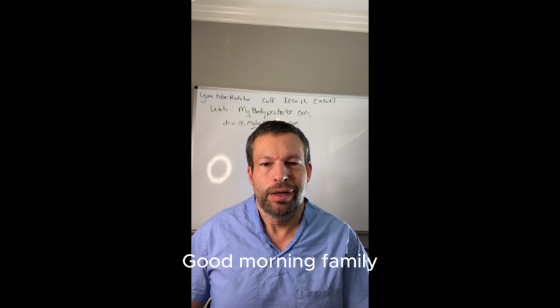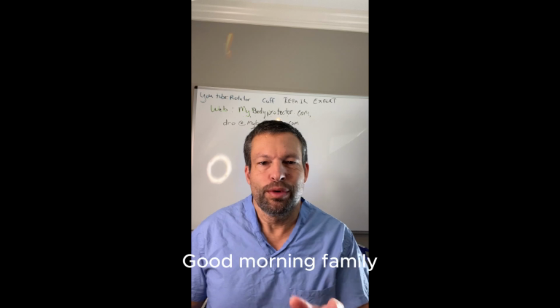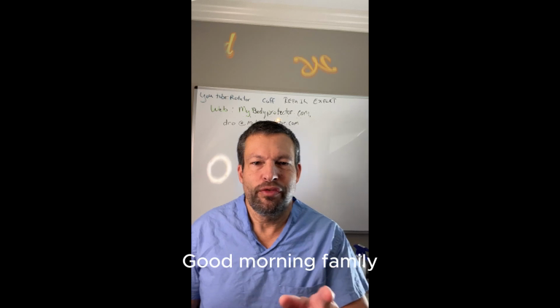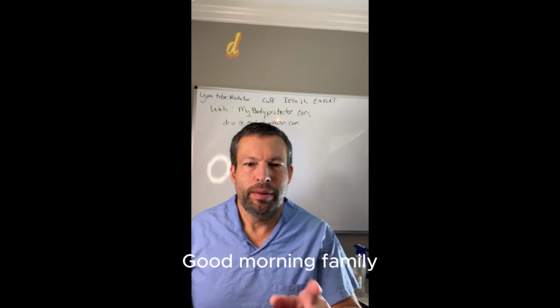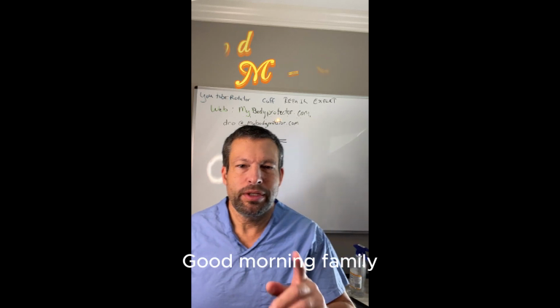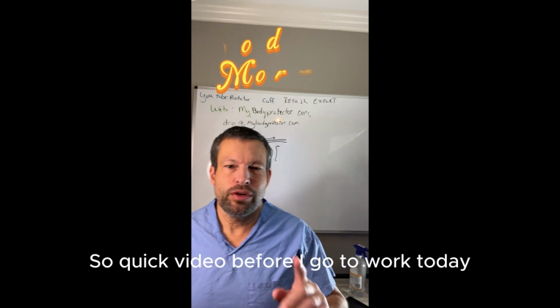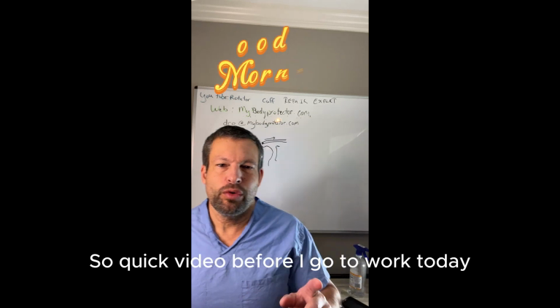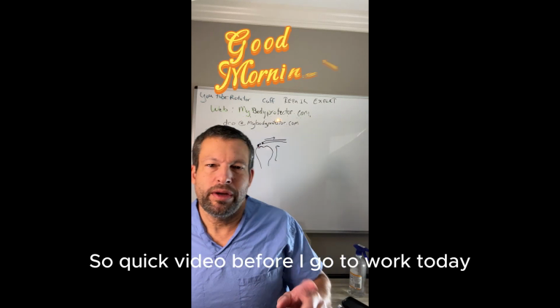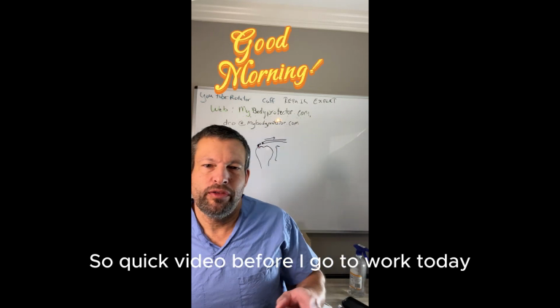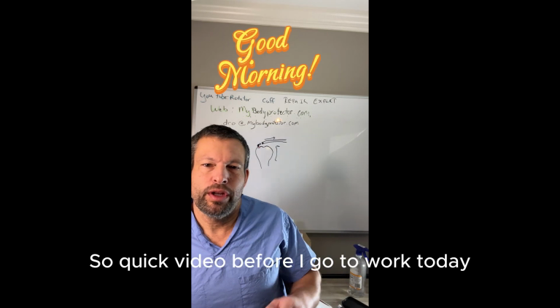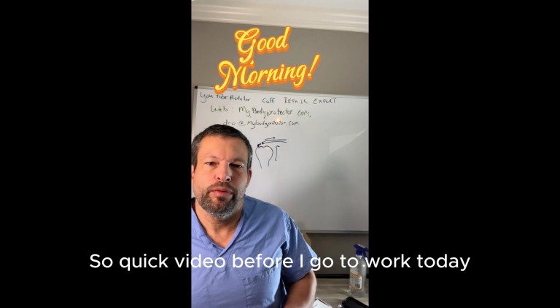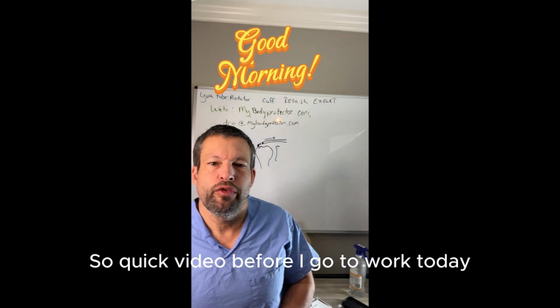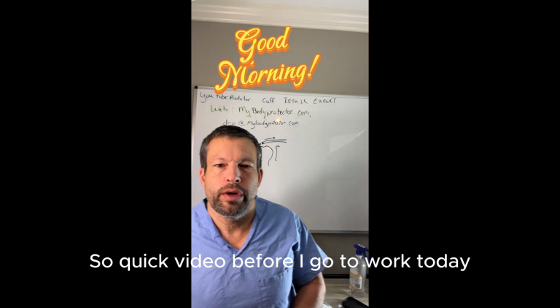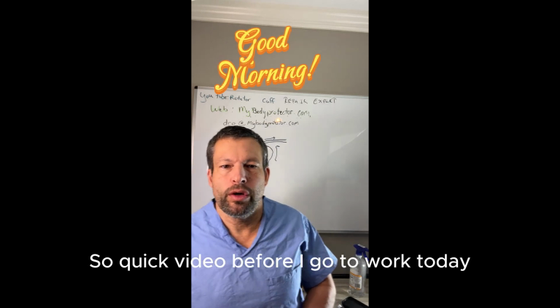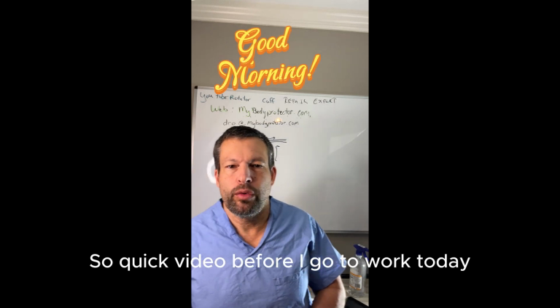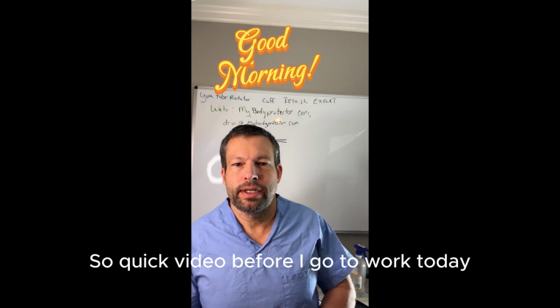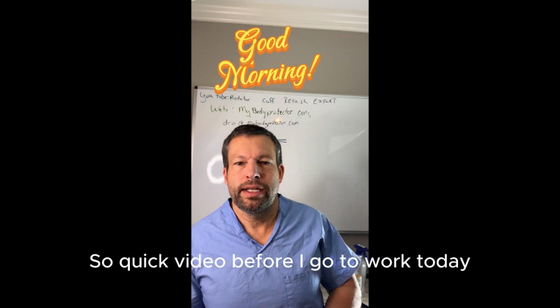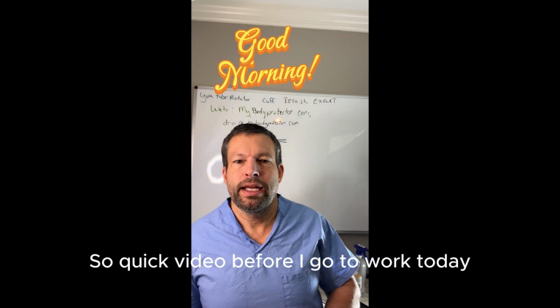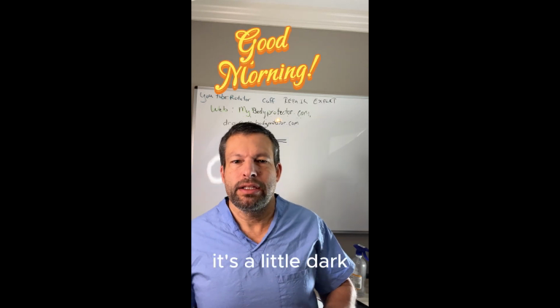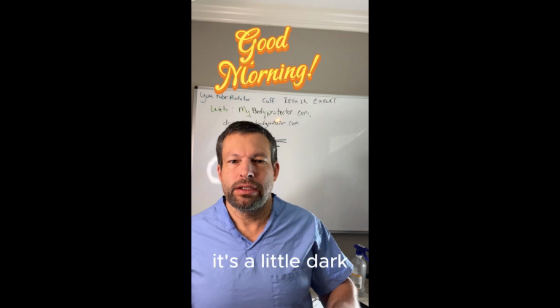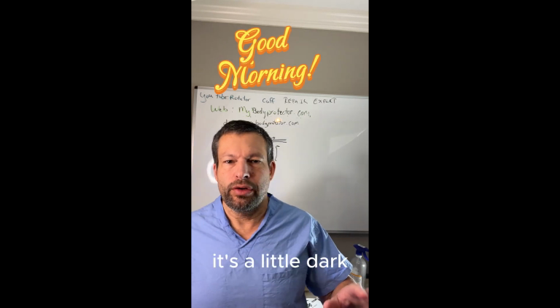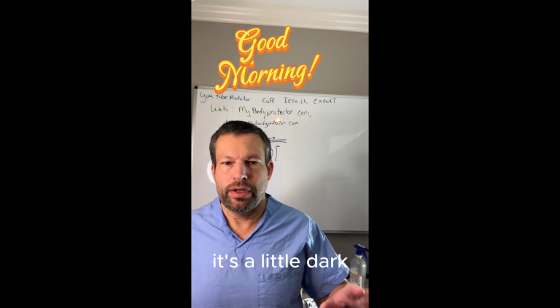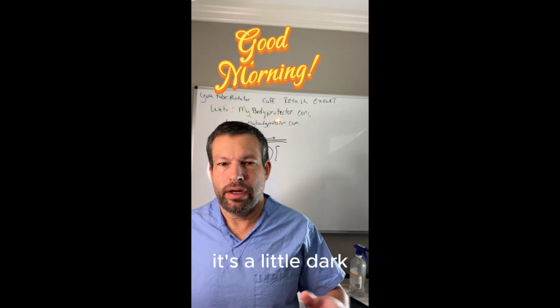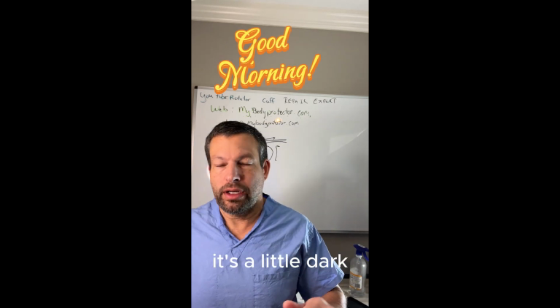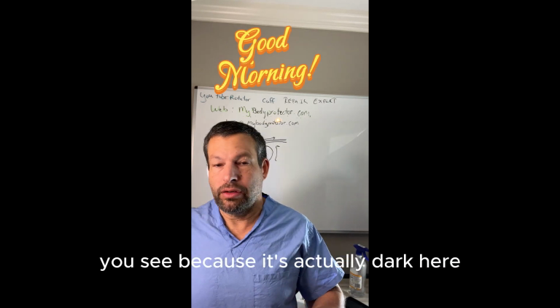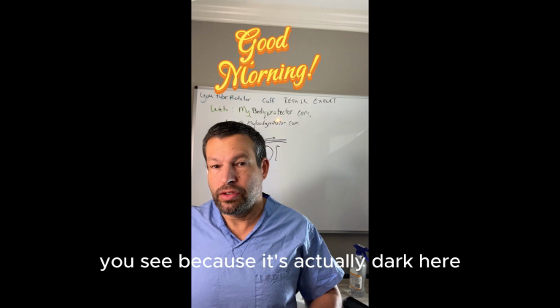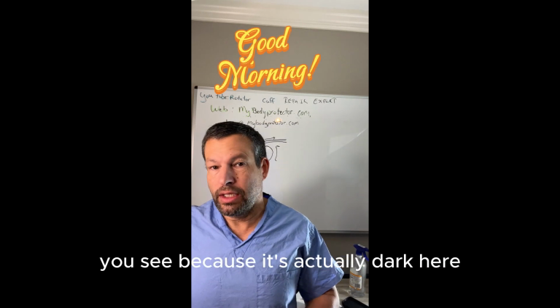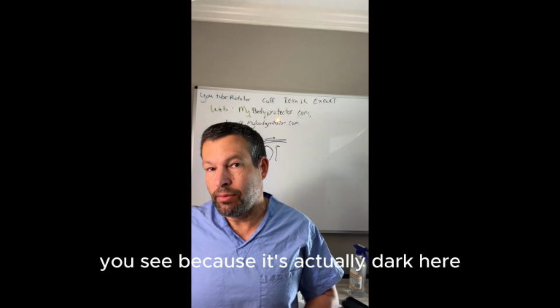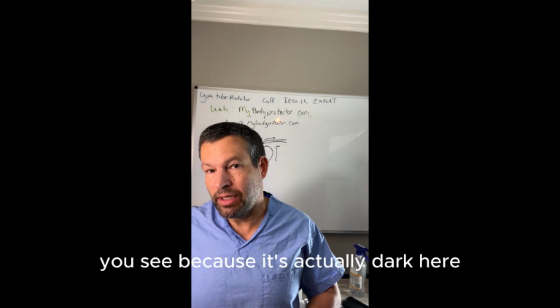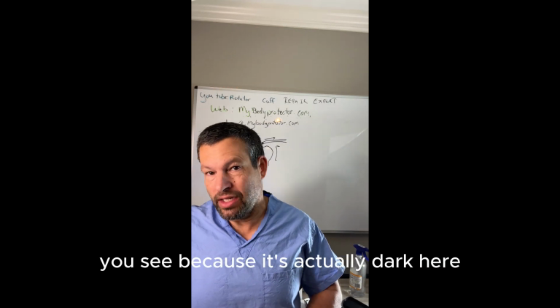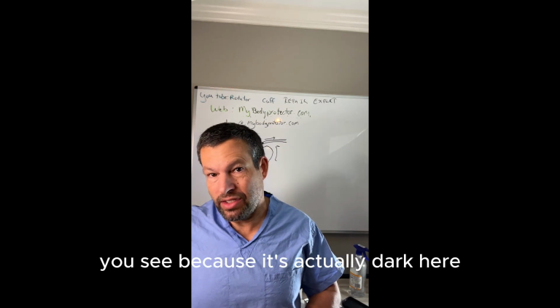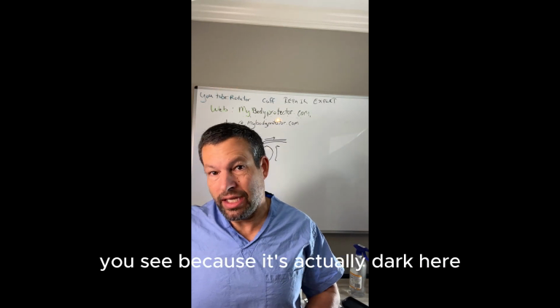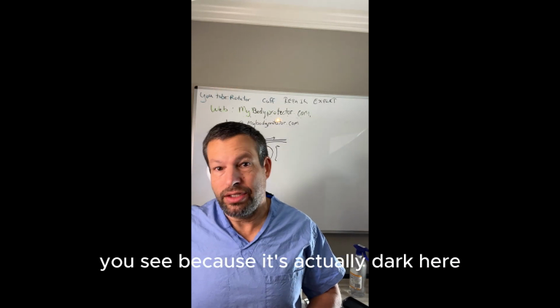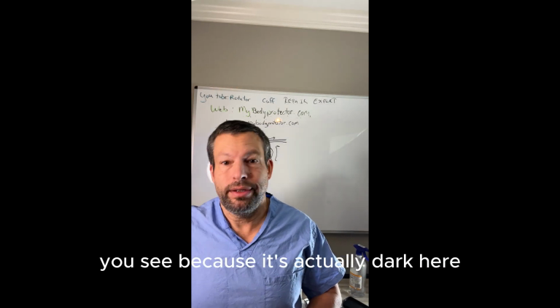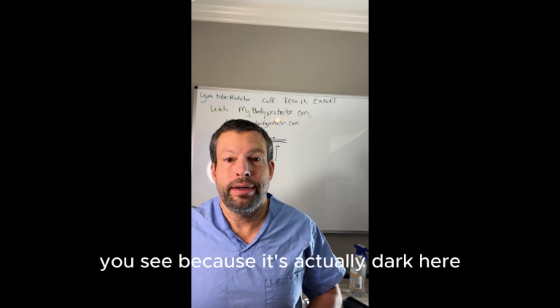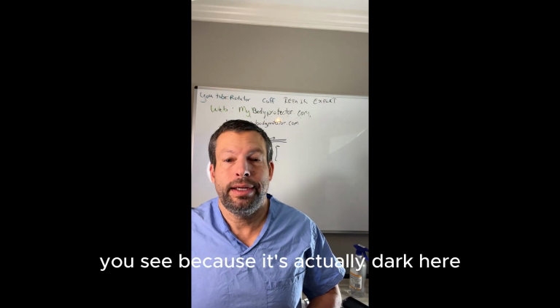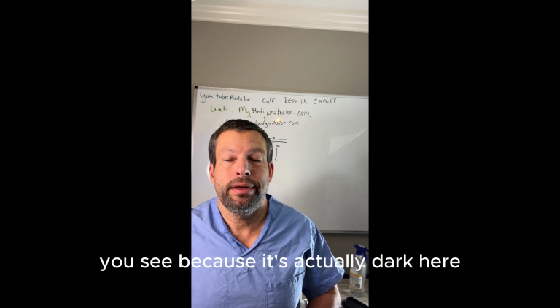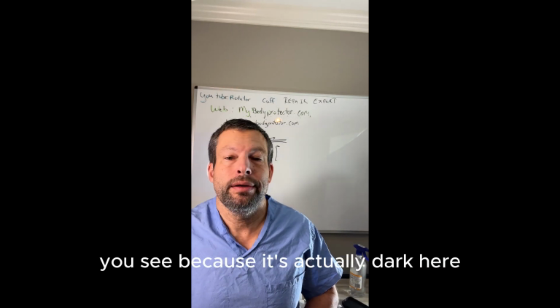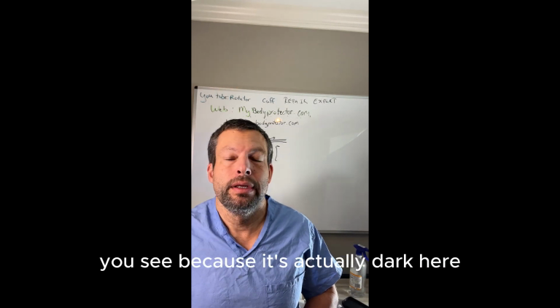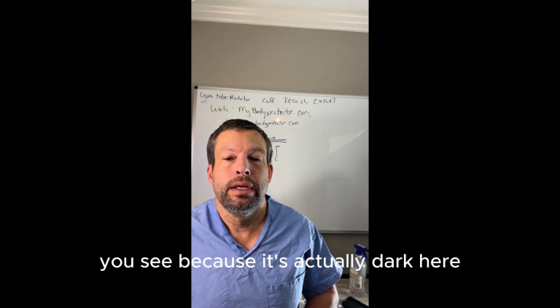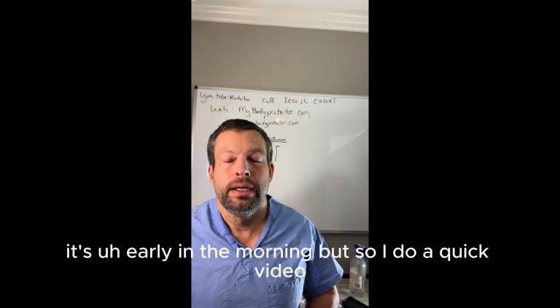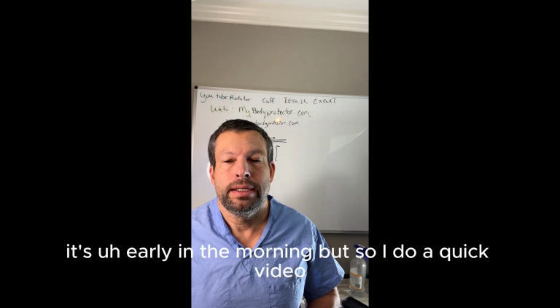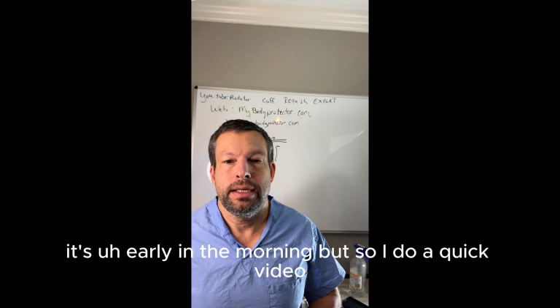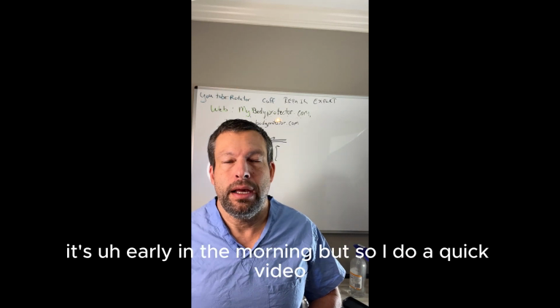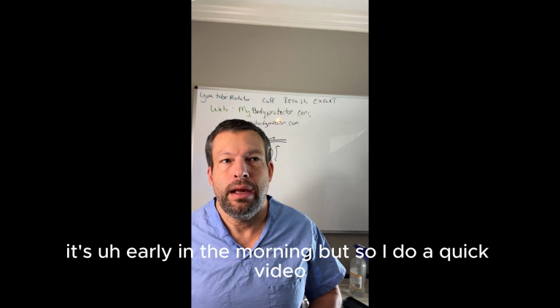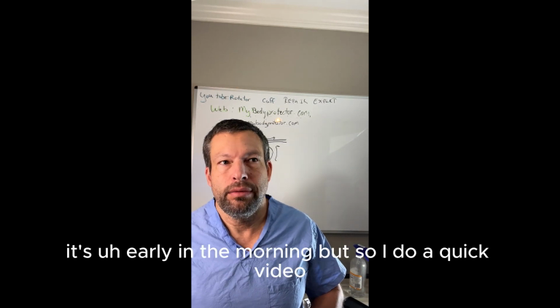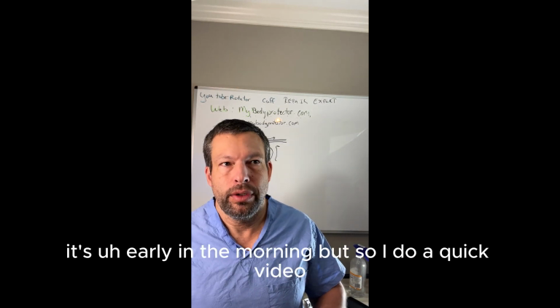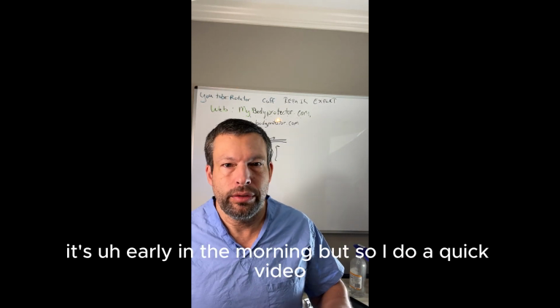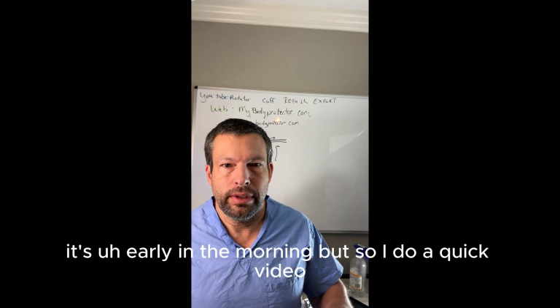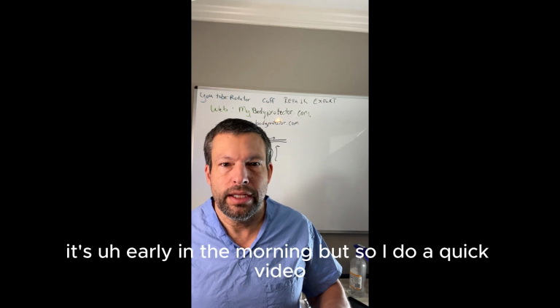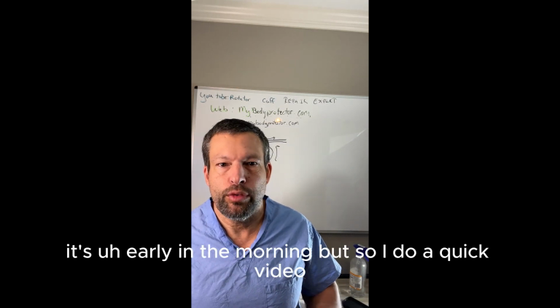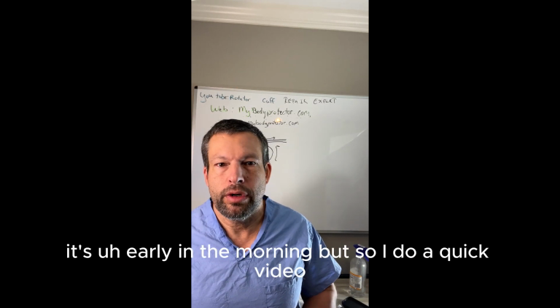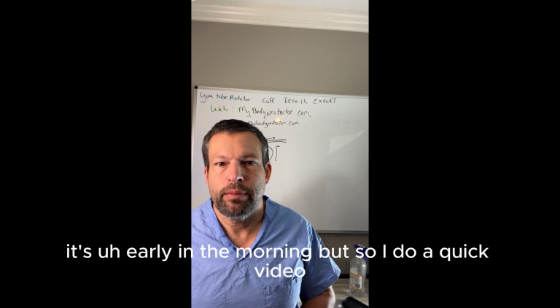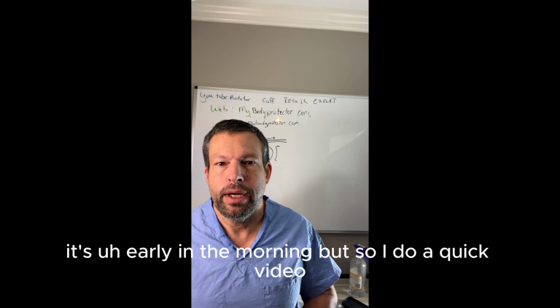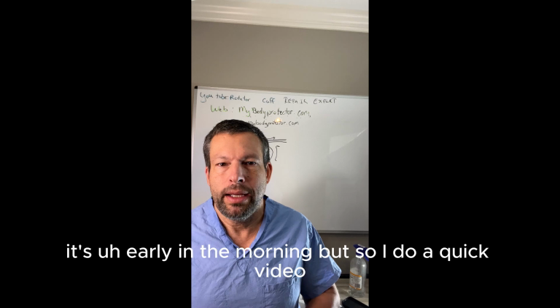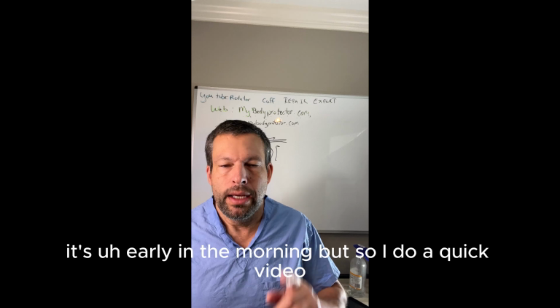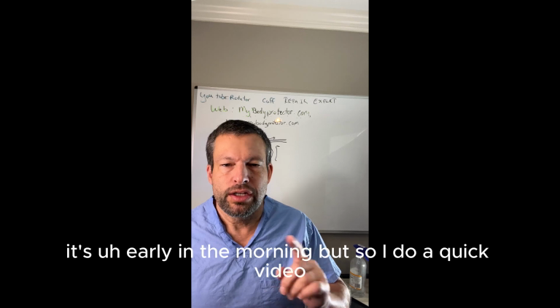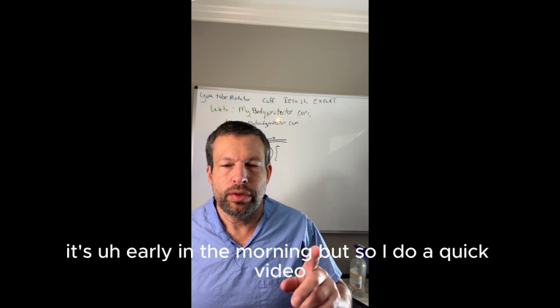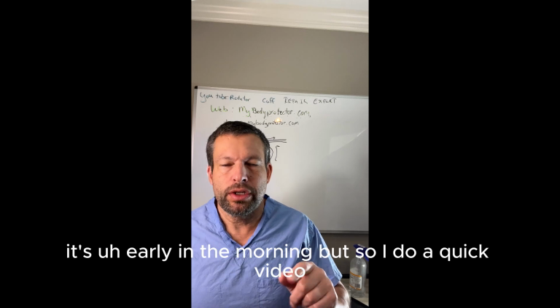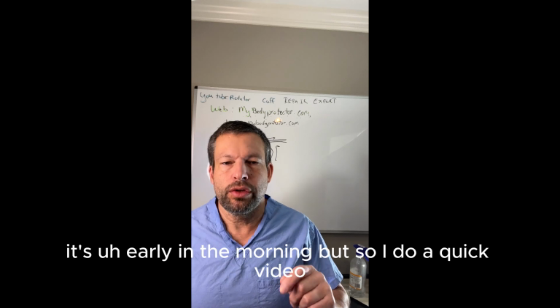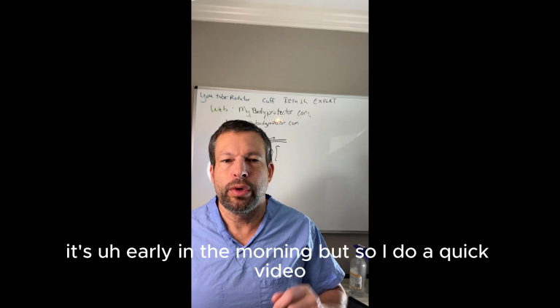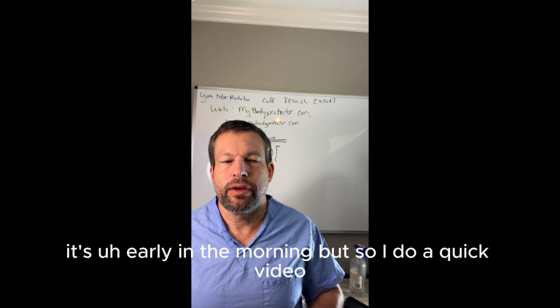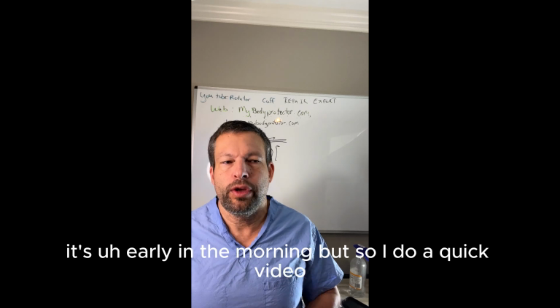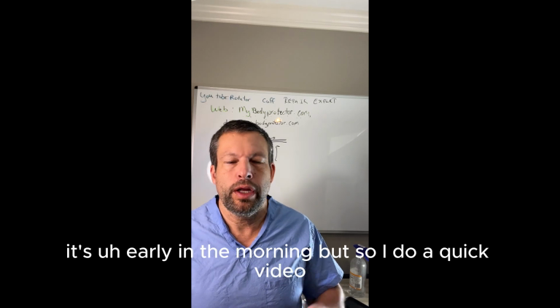Good morning, family. So a quick video before I go to work today. It's a little dark because it's actually dark here — it's early in the morning, but I just want to do a quick video.